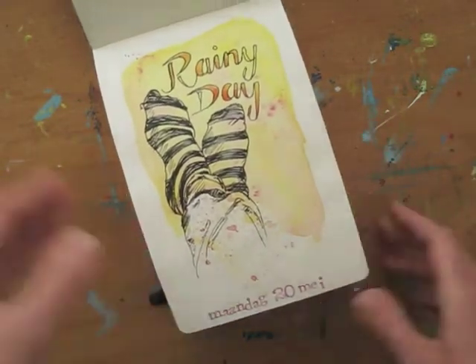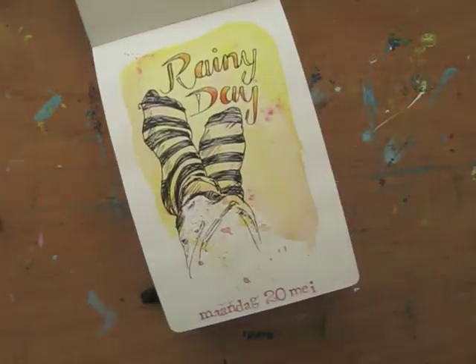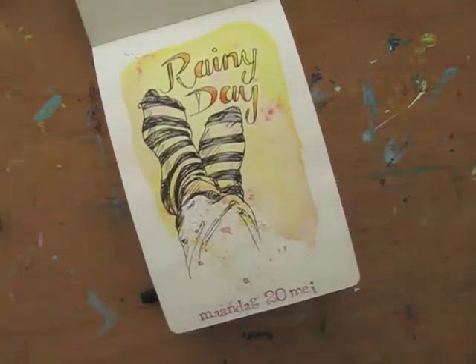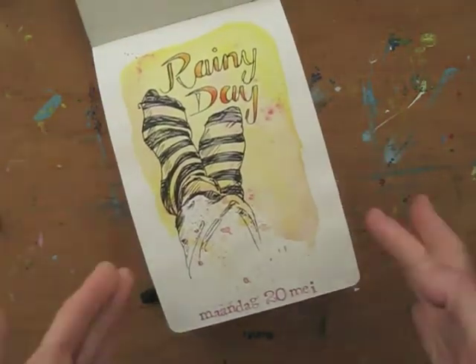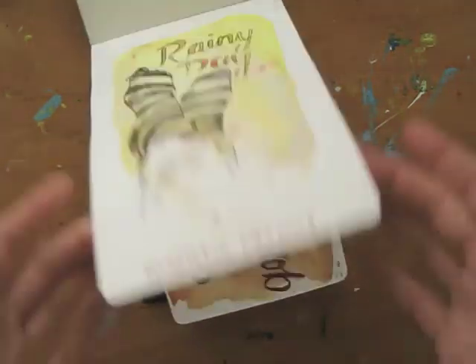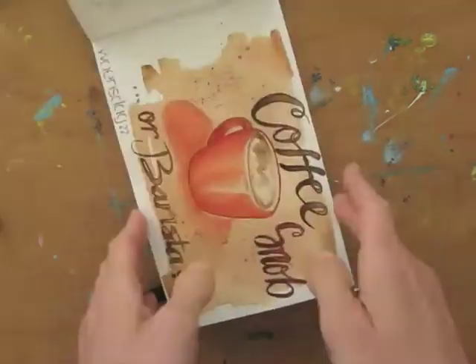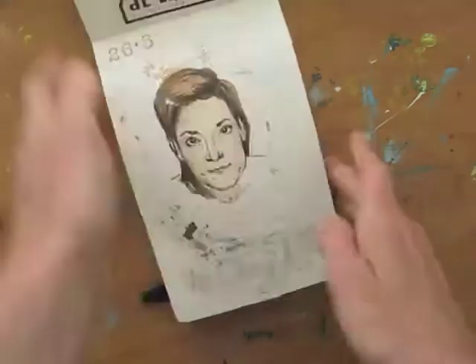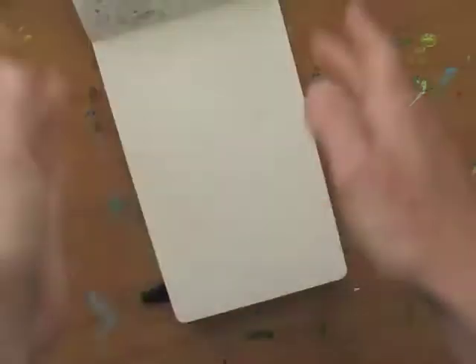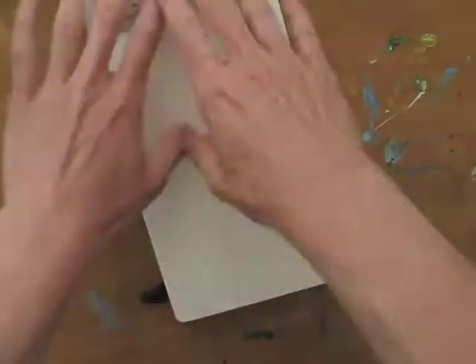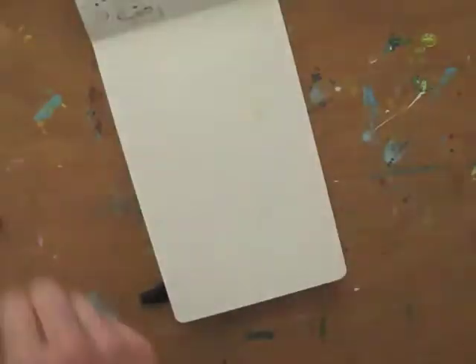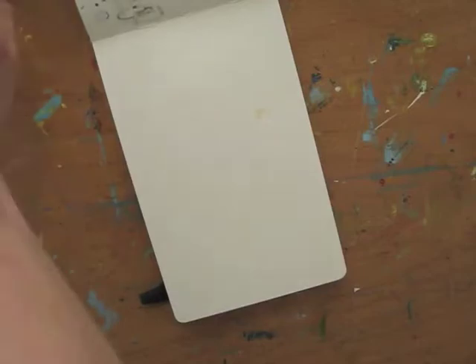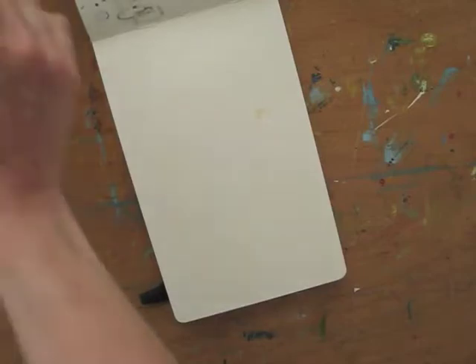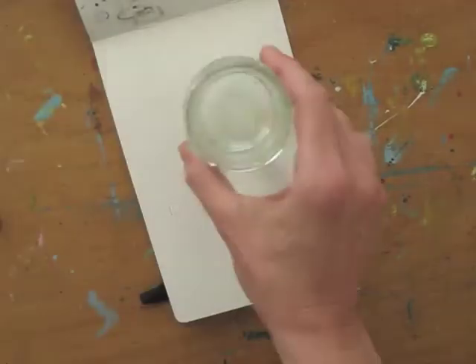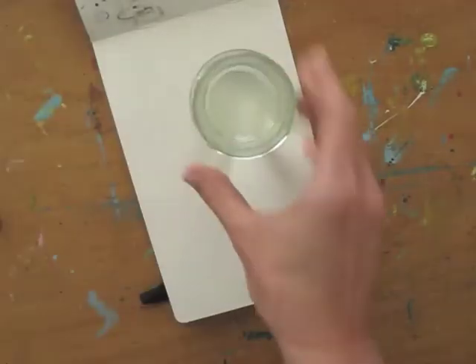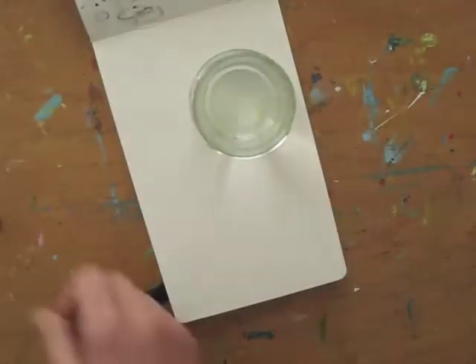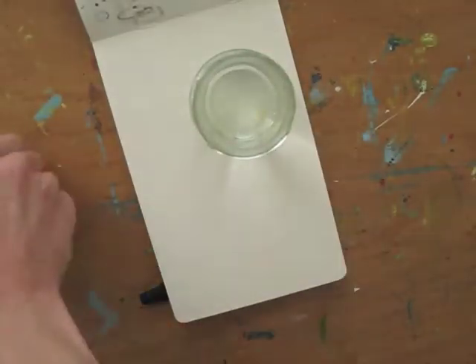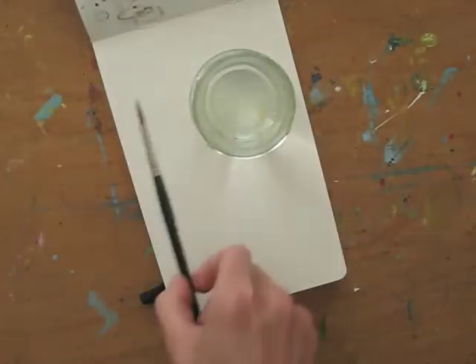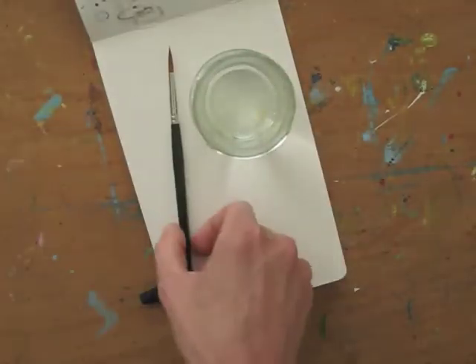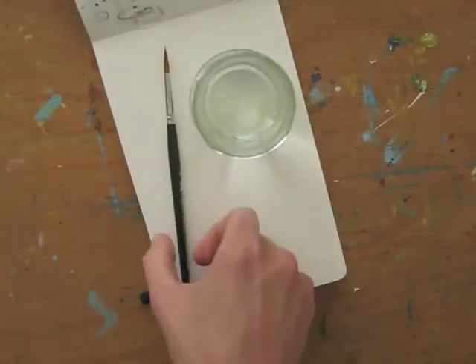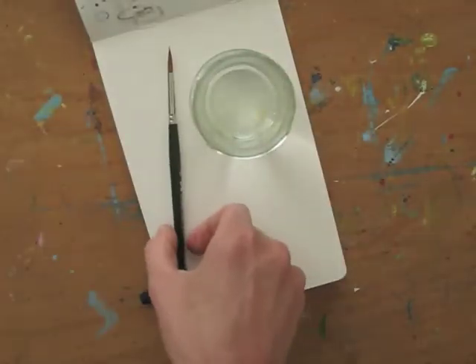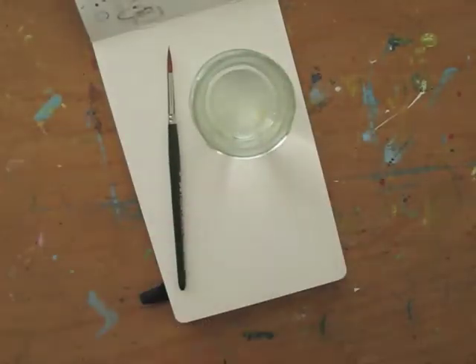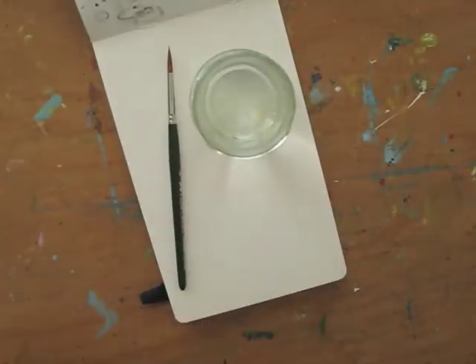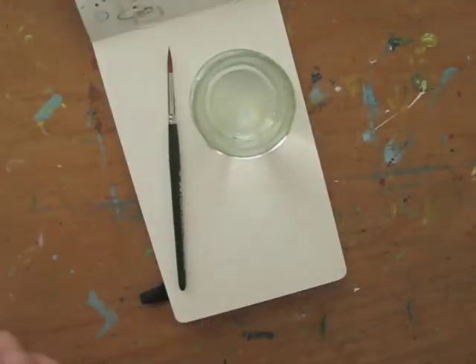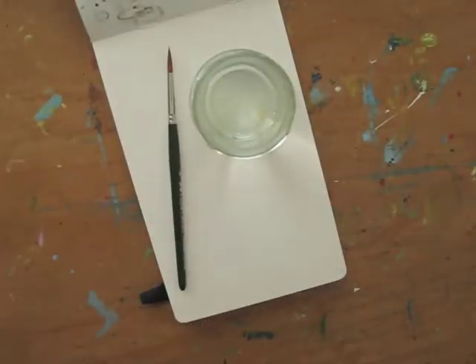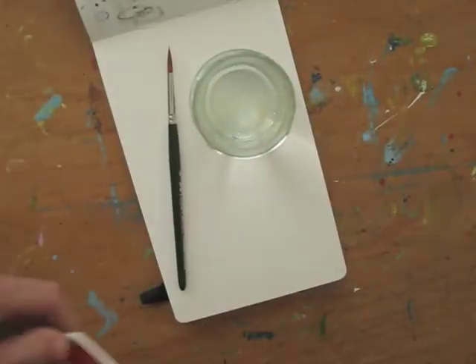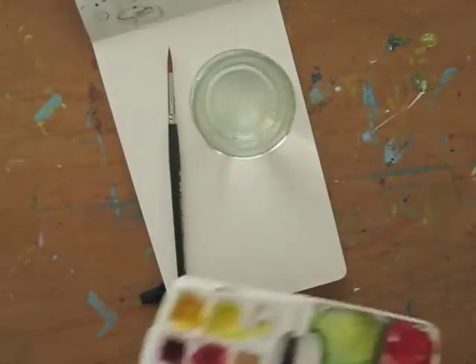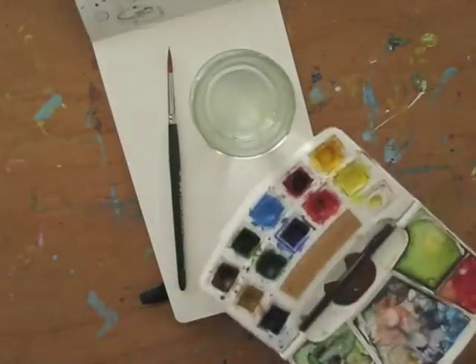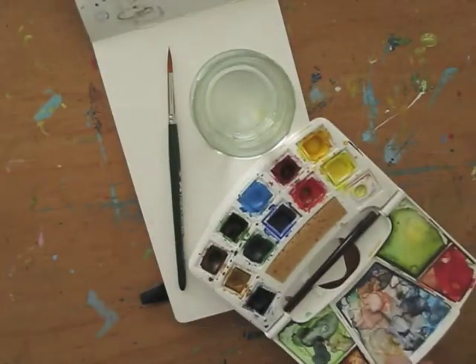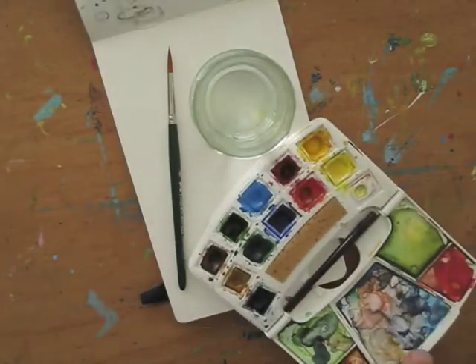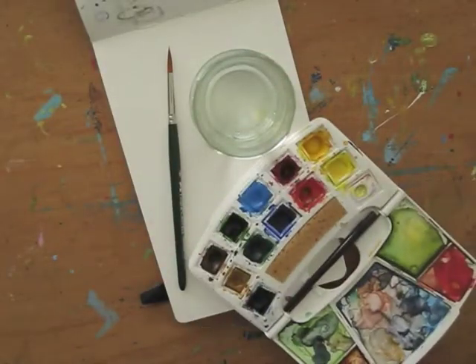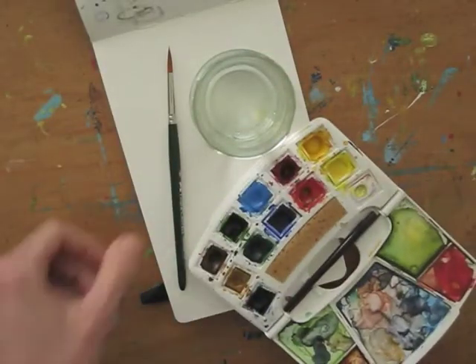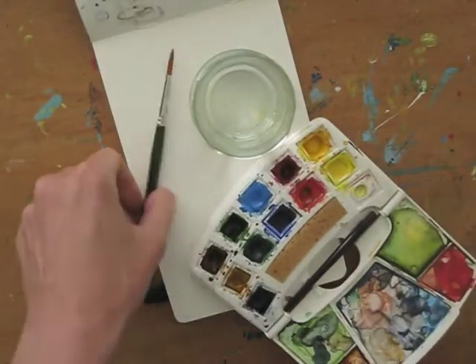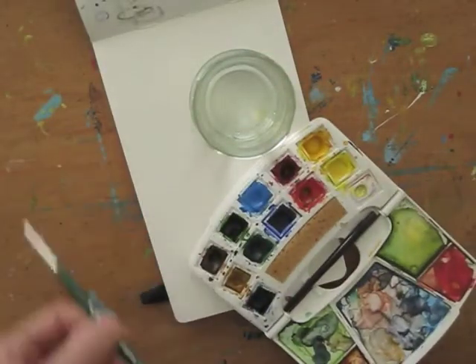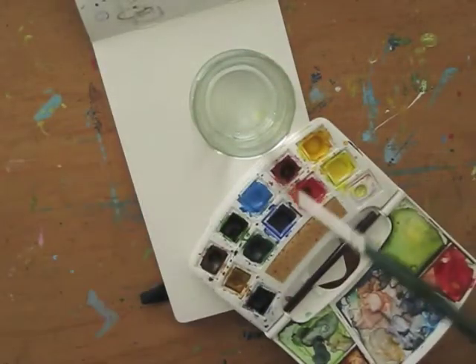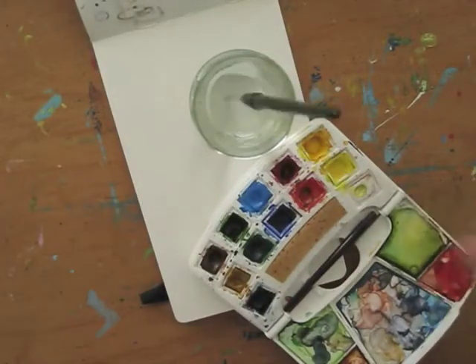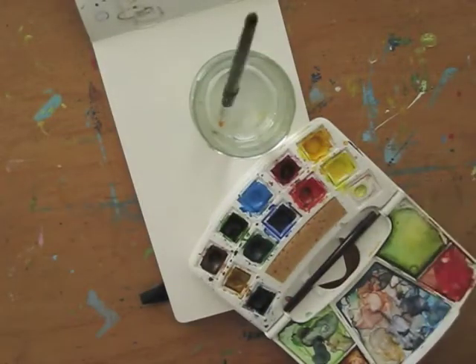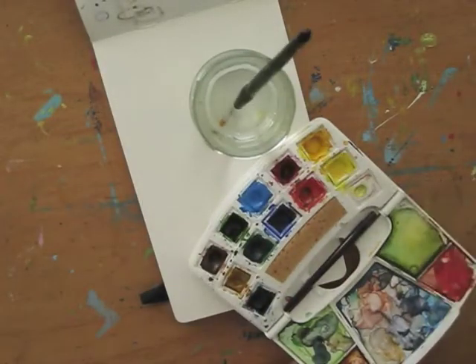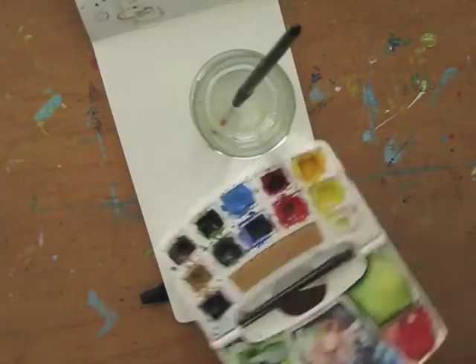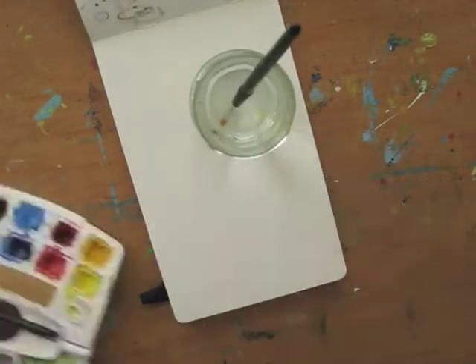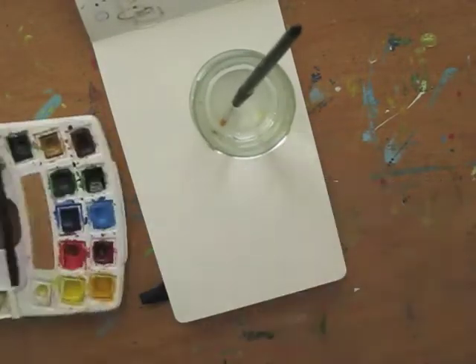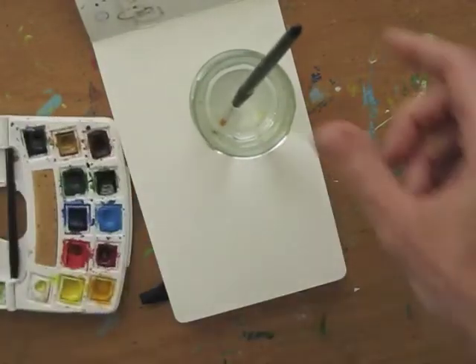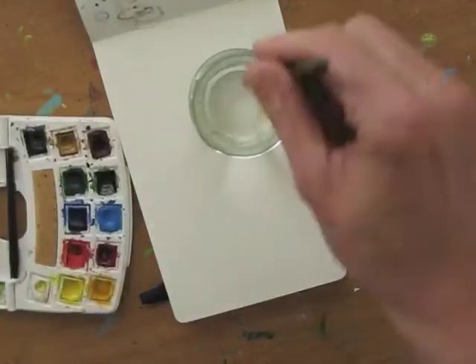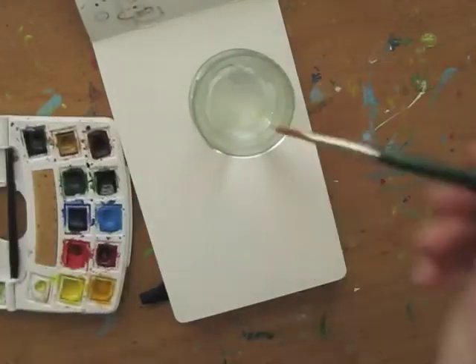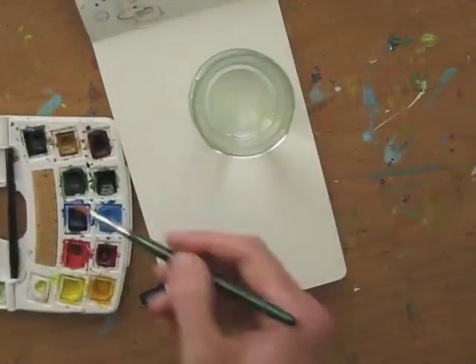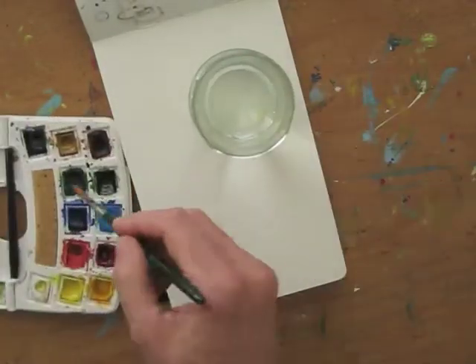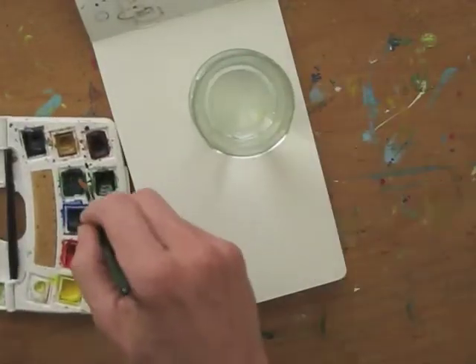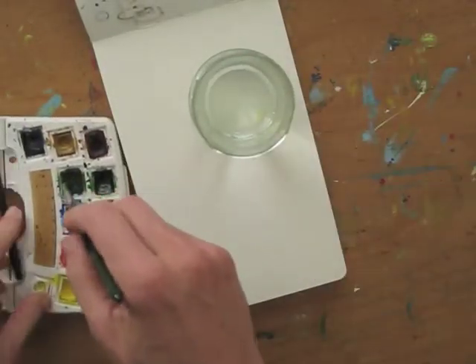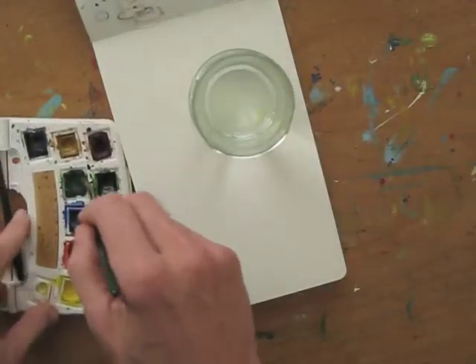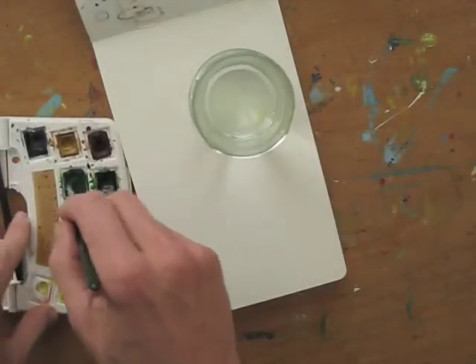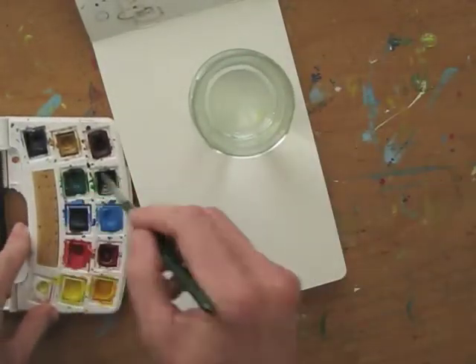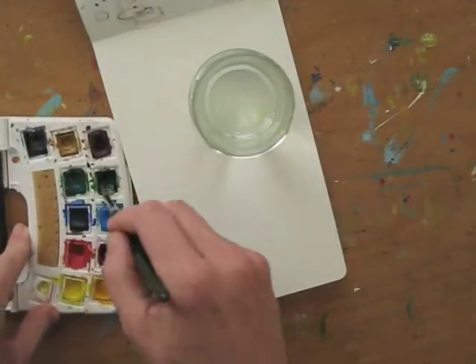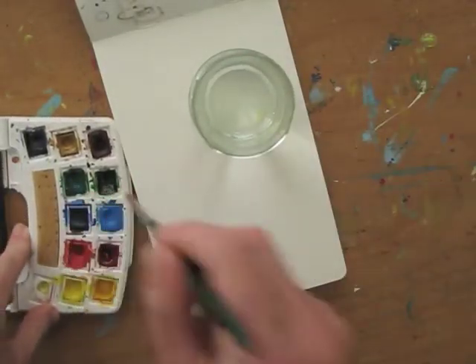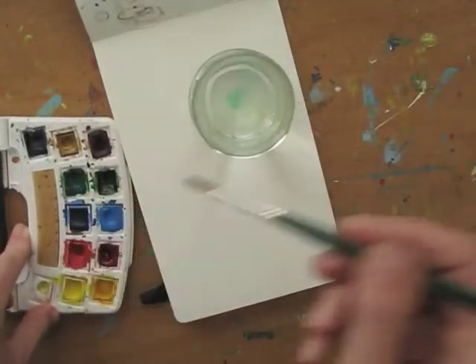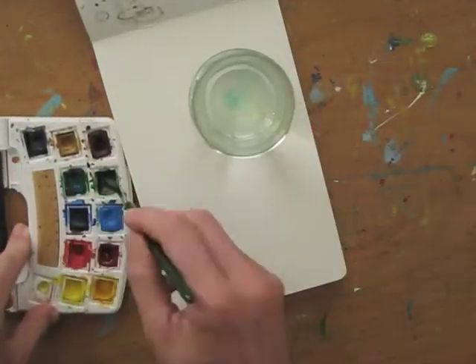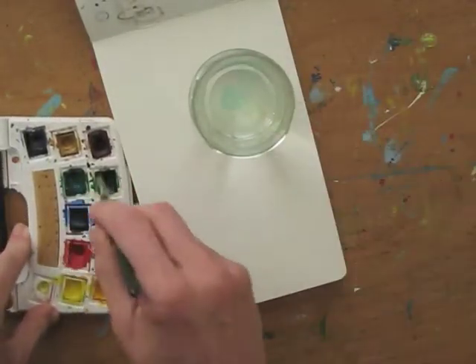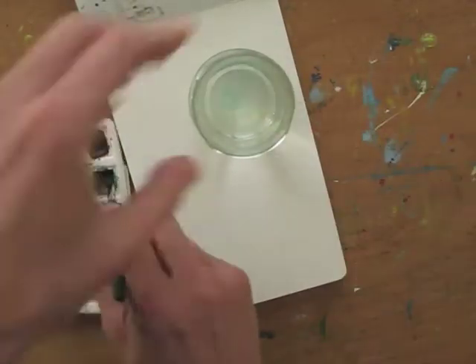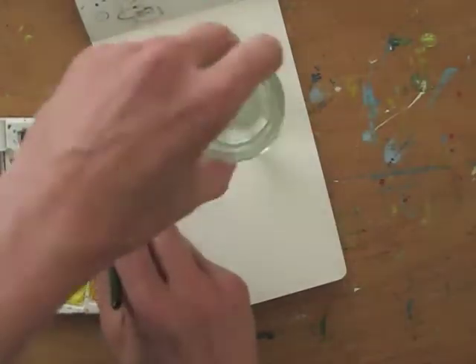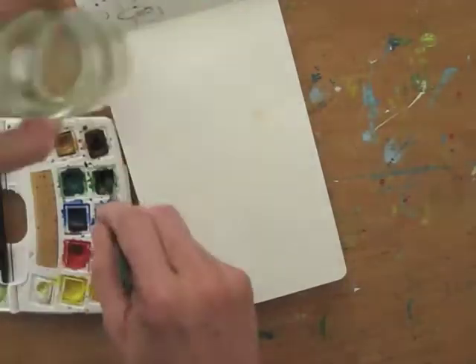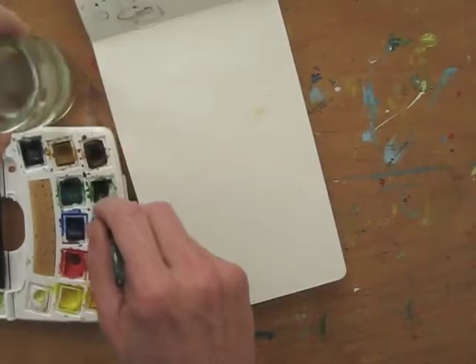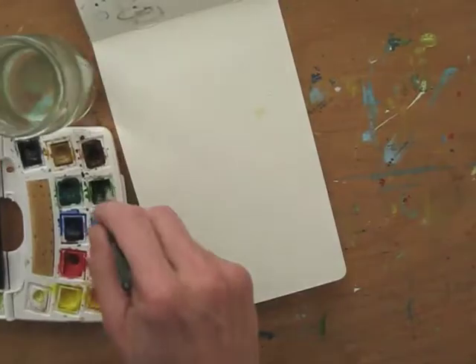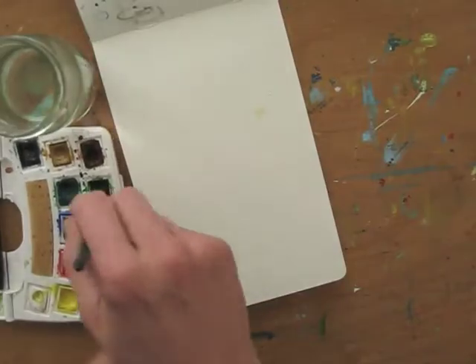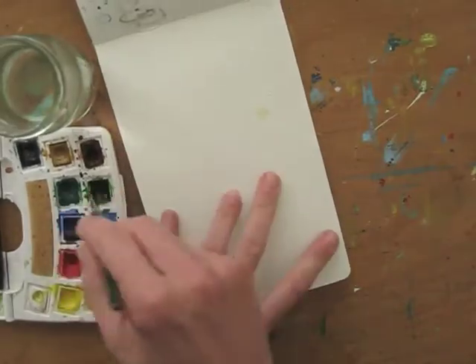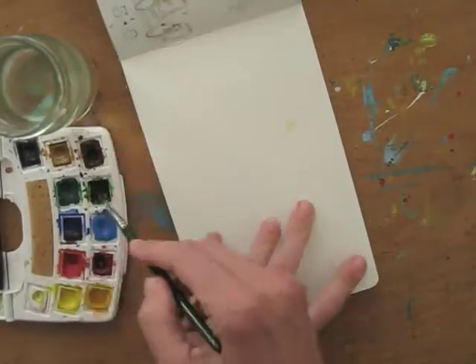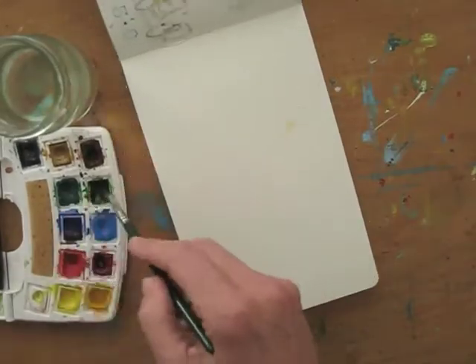Get out some water, a brush, and watercolors. Let's go for a fresh green background today.